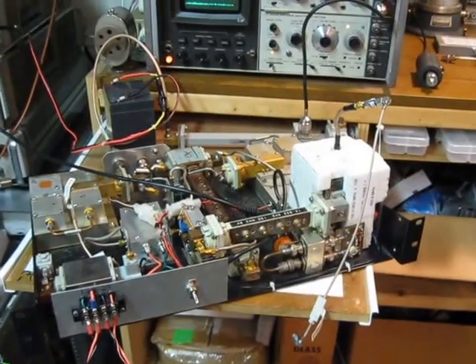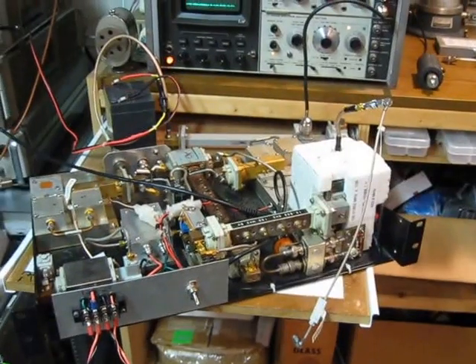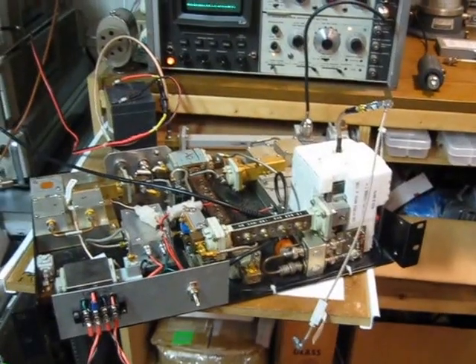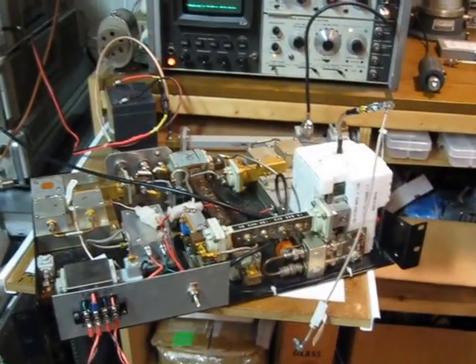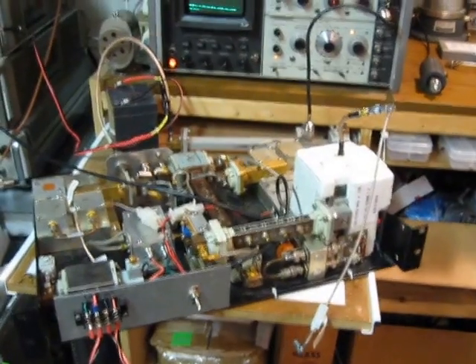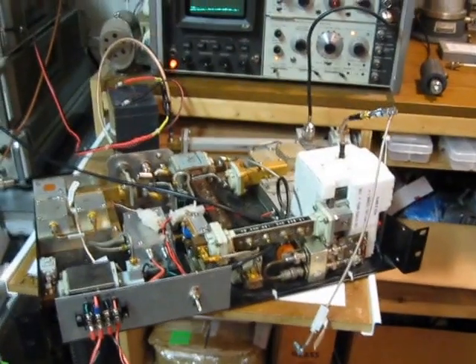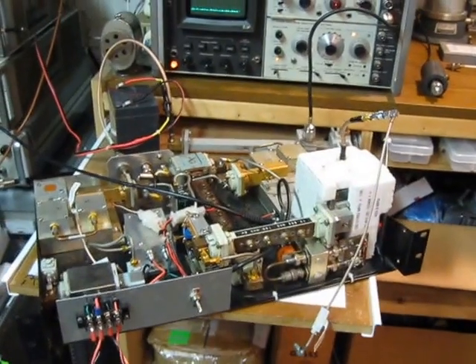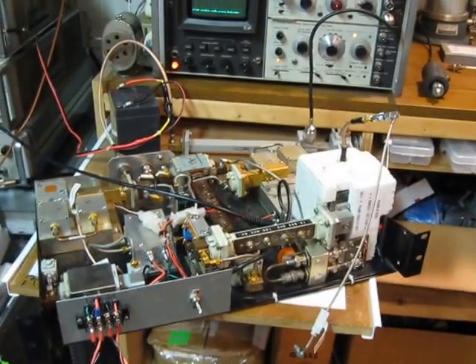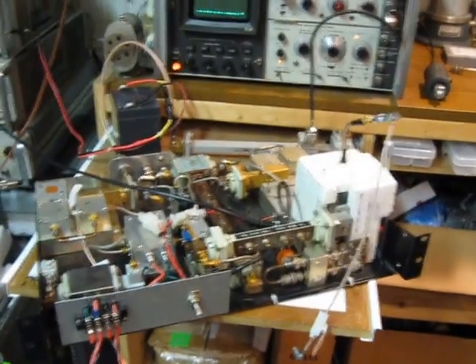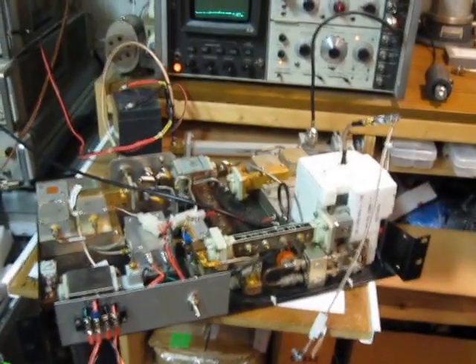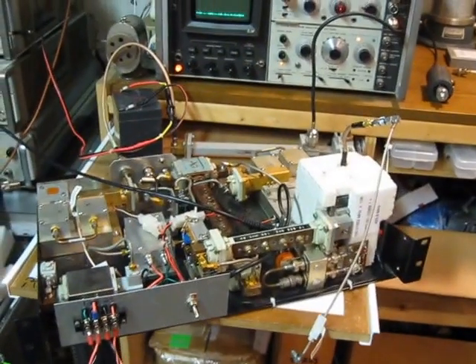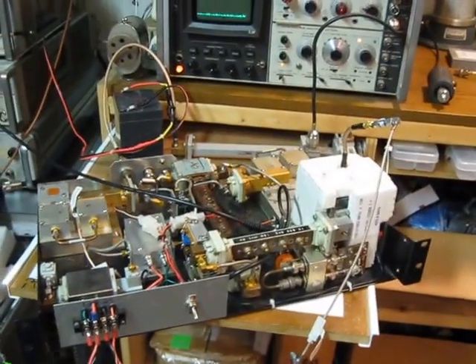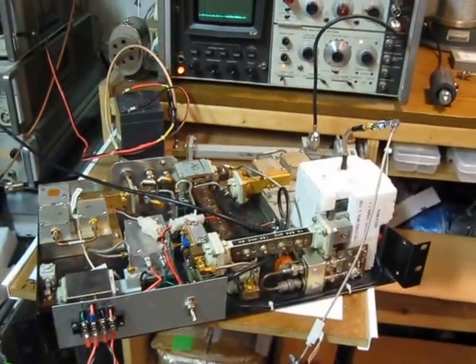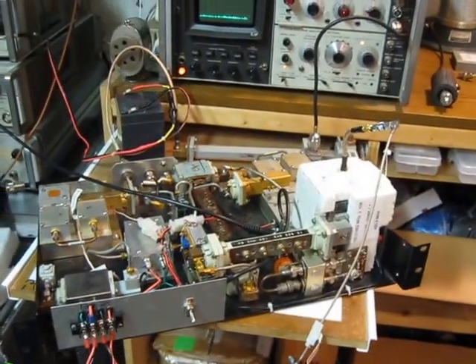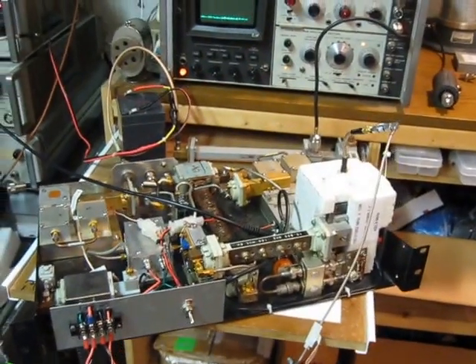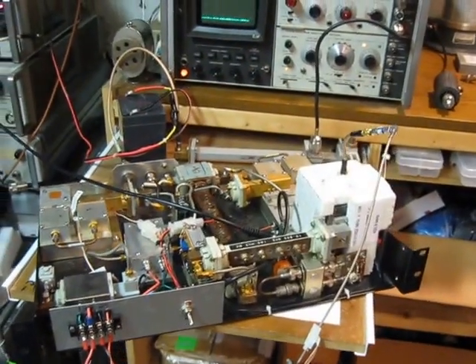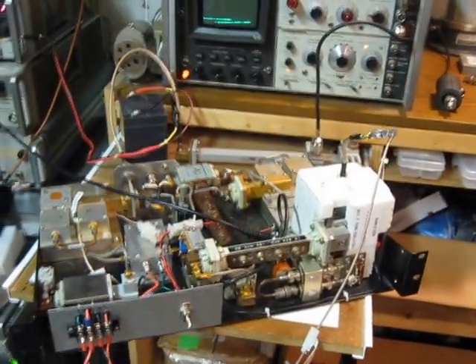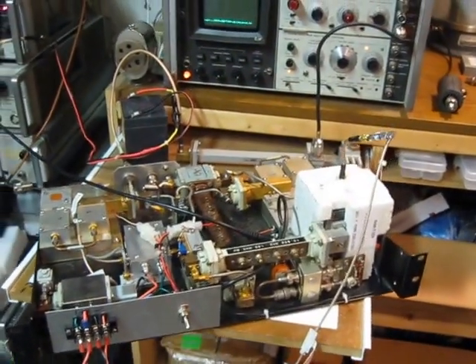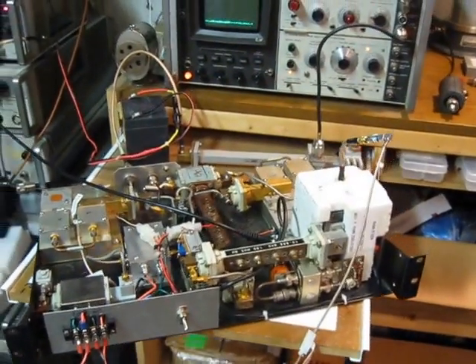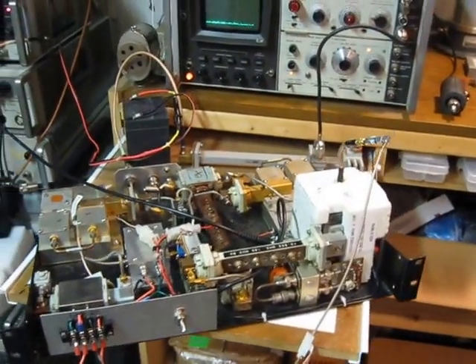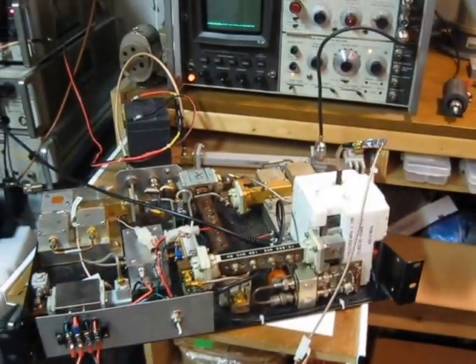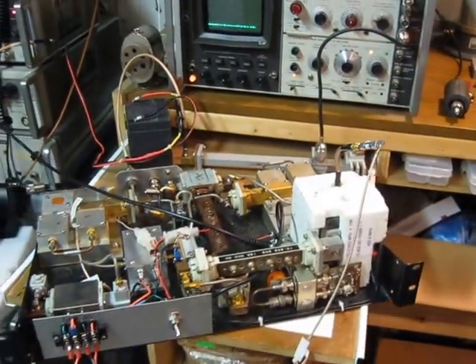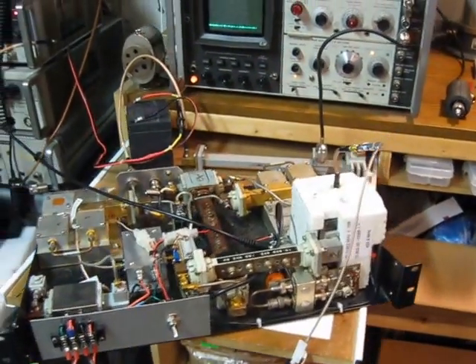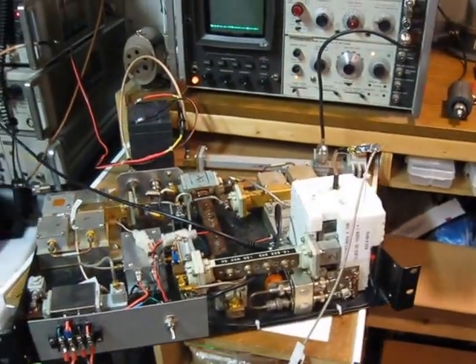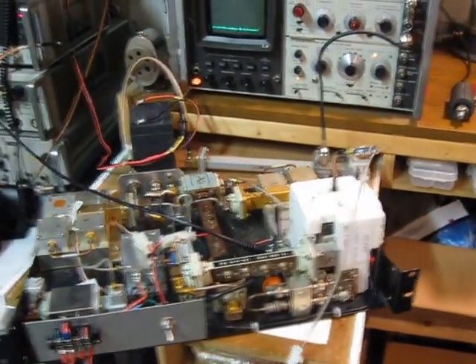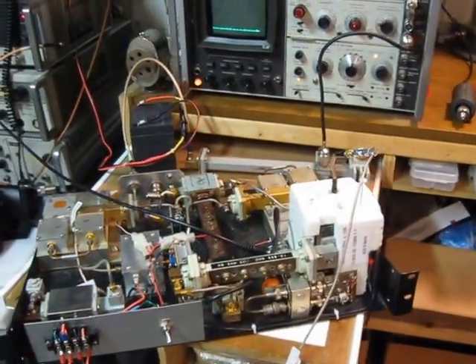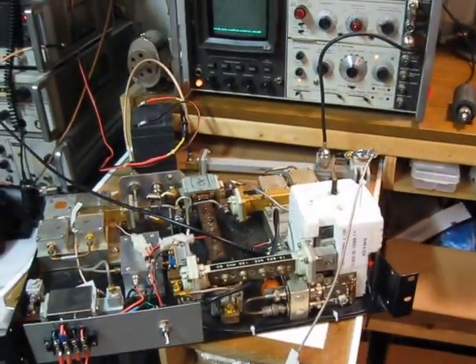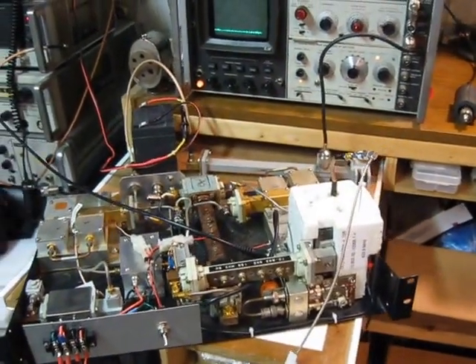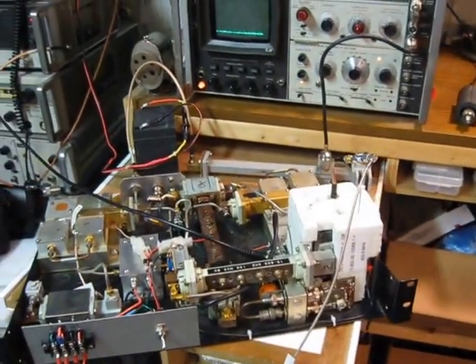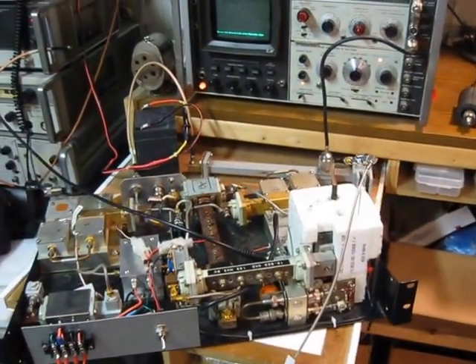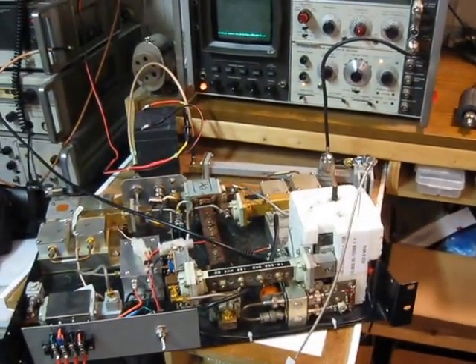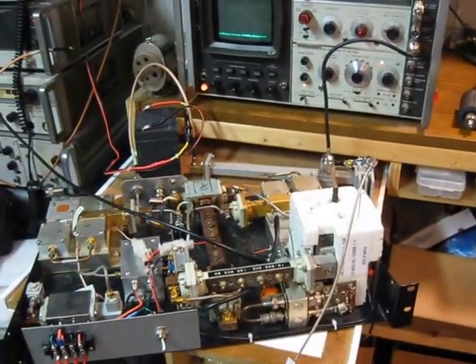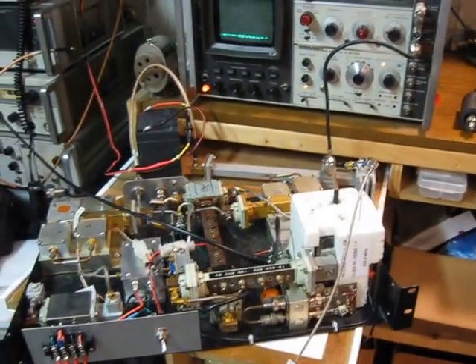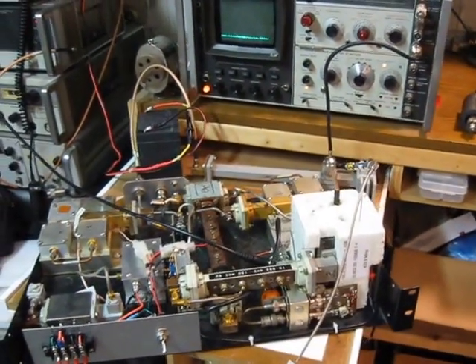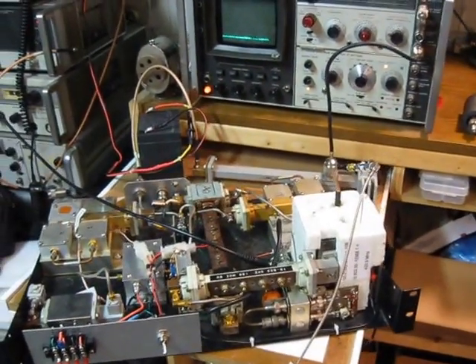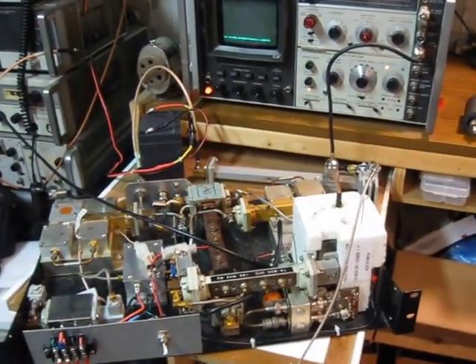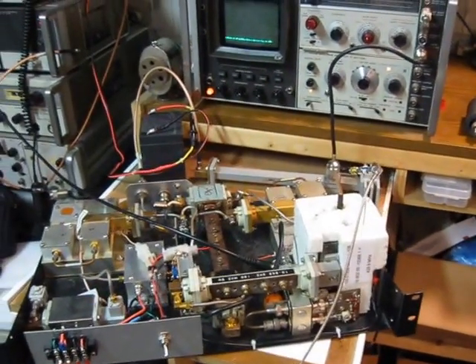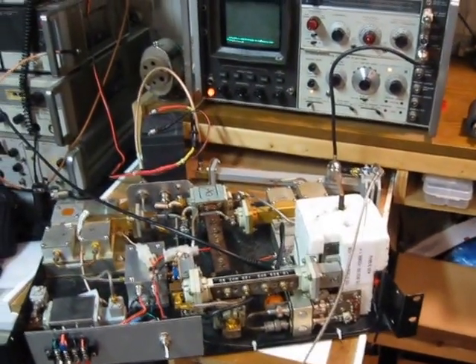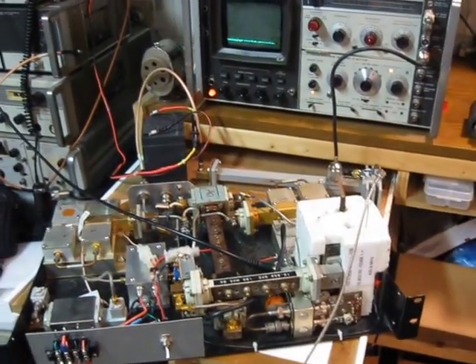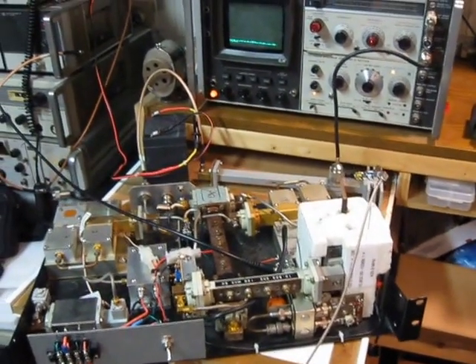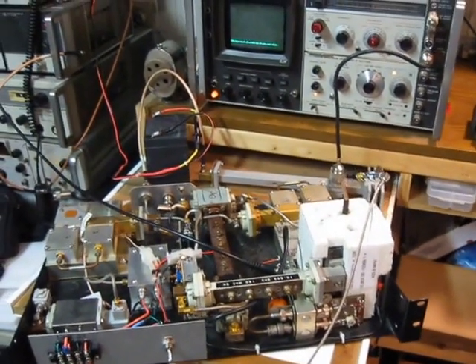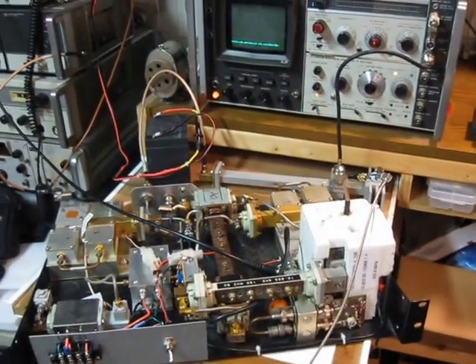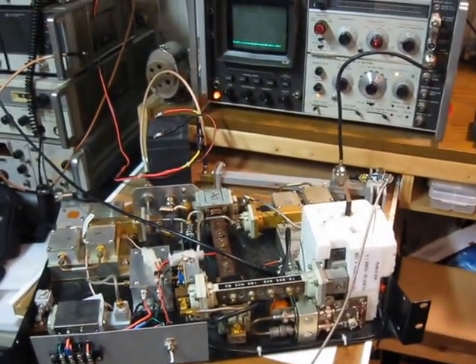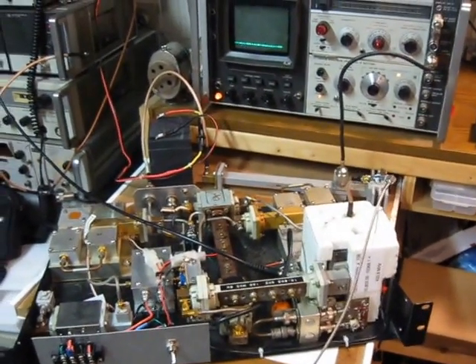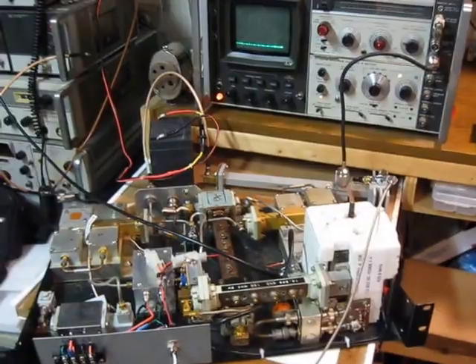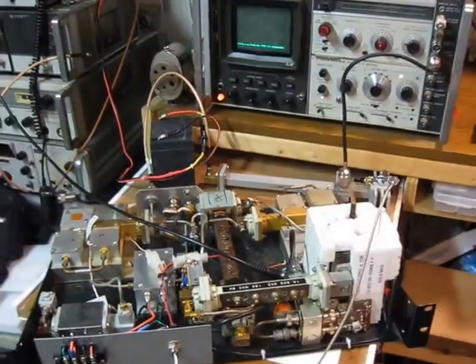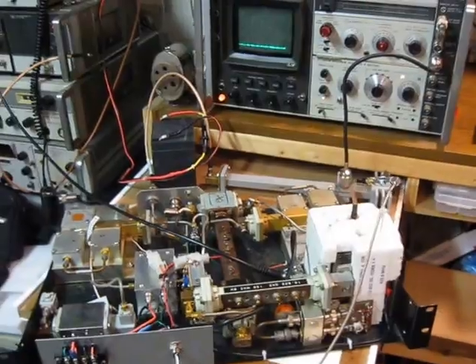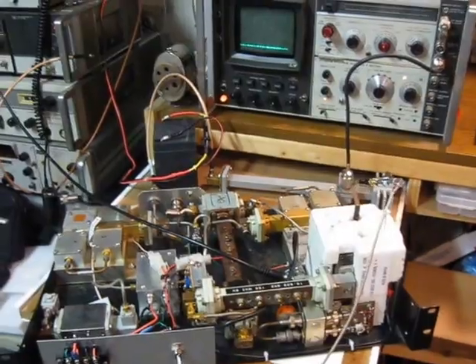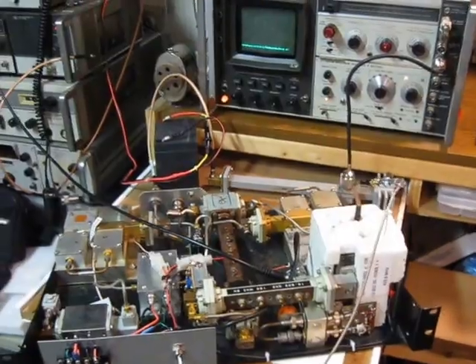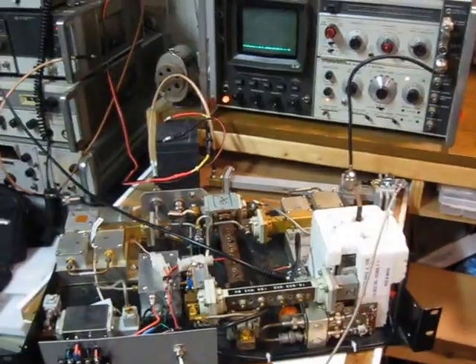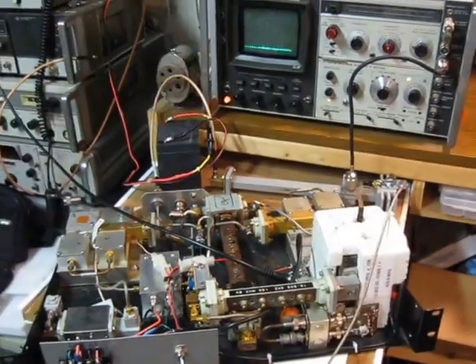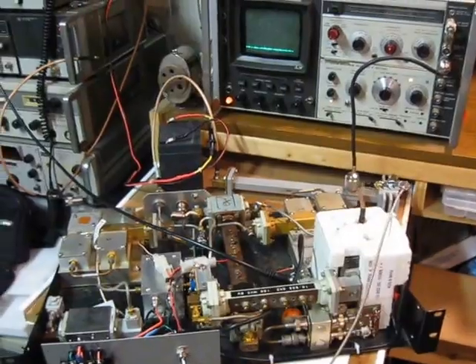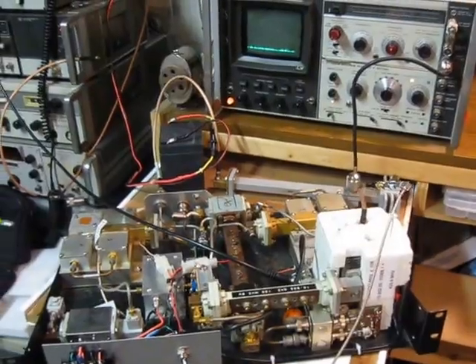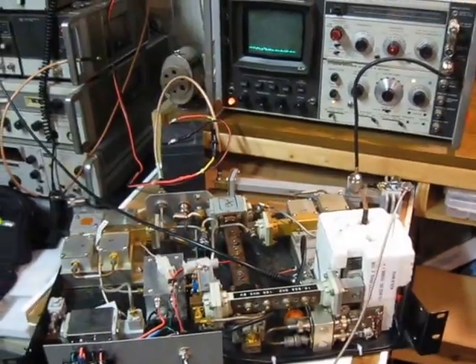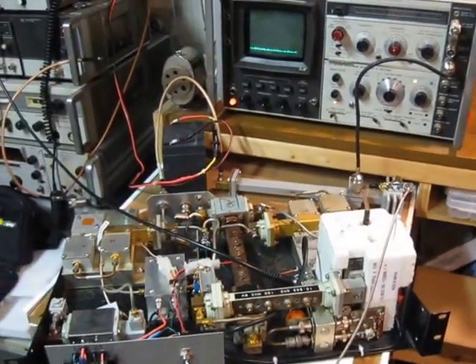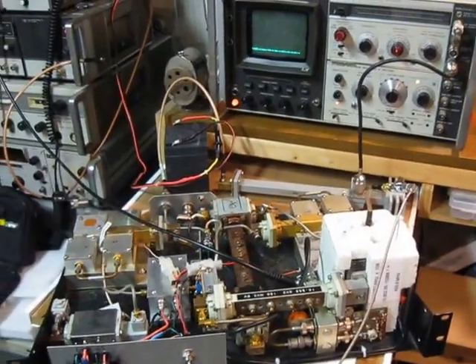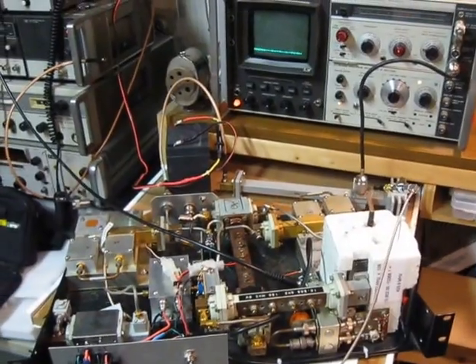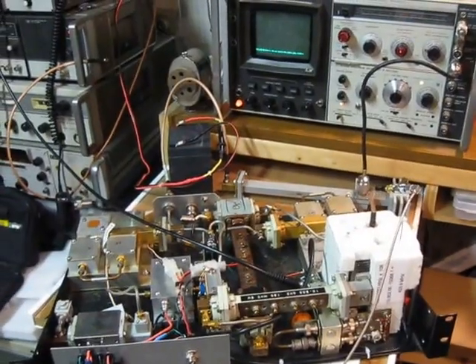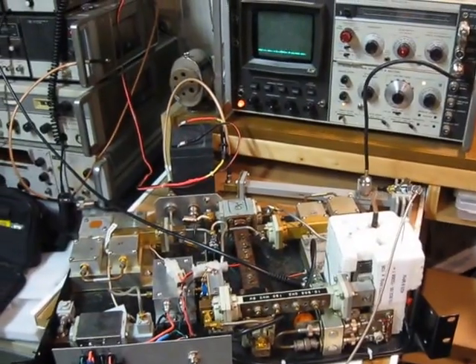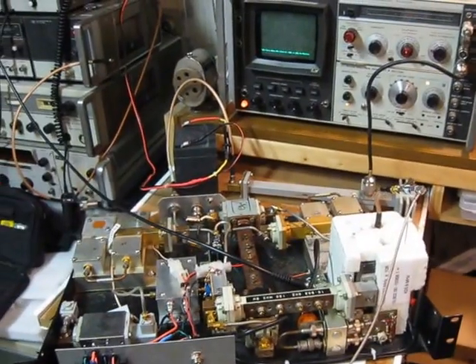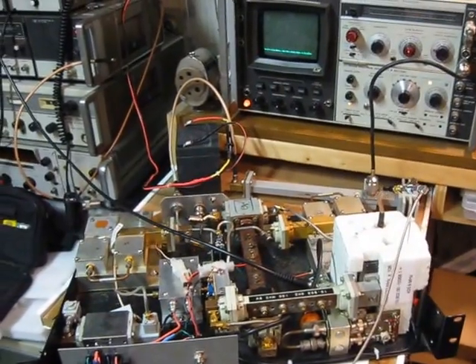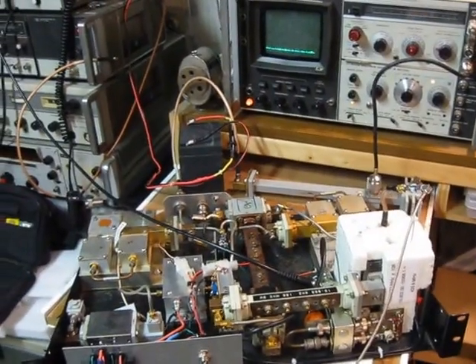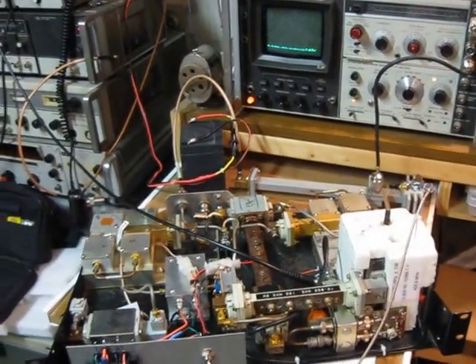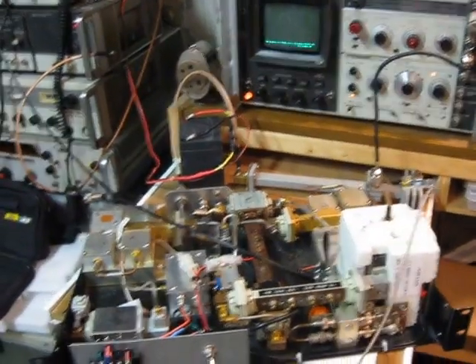Hi, this is Mike, WA3-TTS, and we're checking out our 10 GHz transmitter for the annual ritual at Lake Erie.